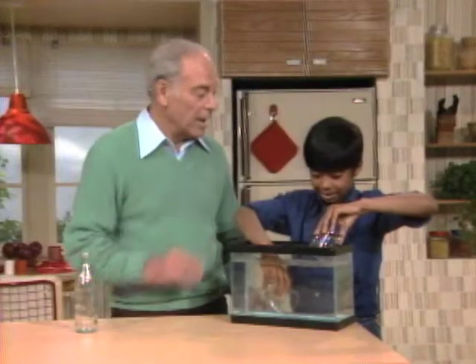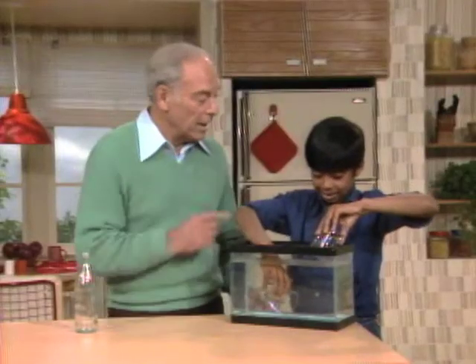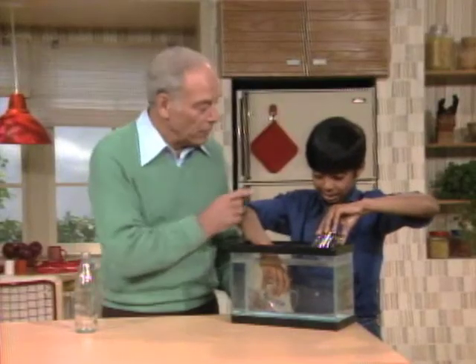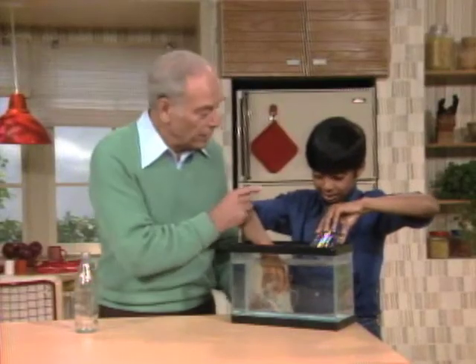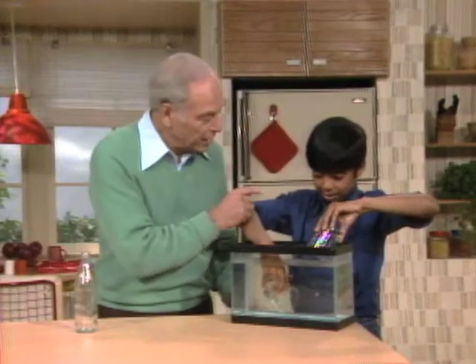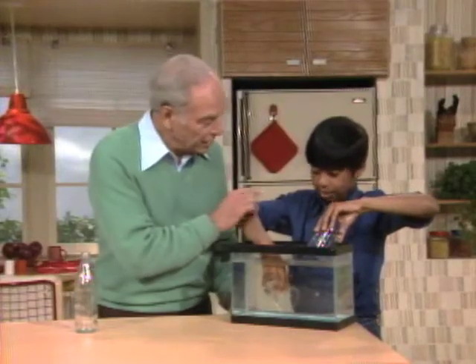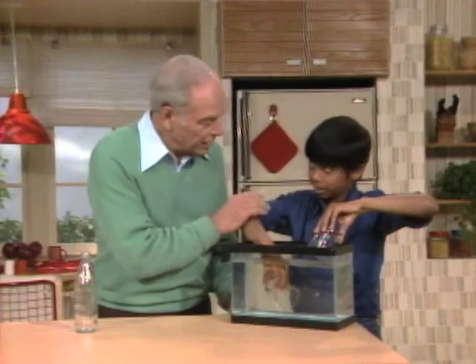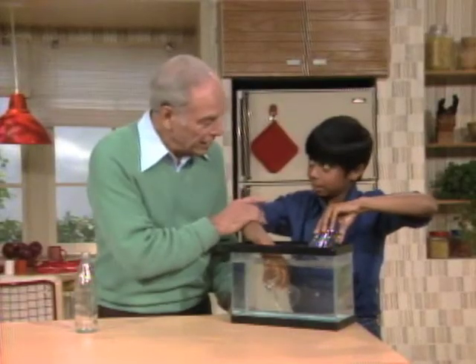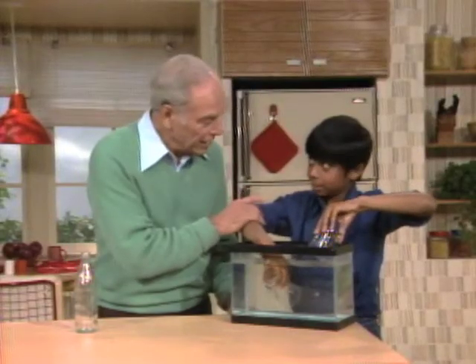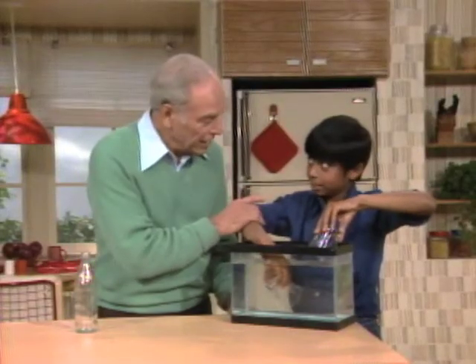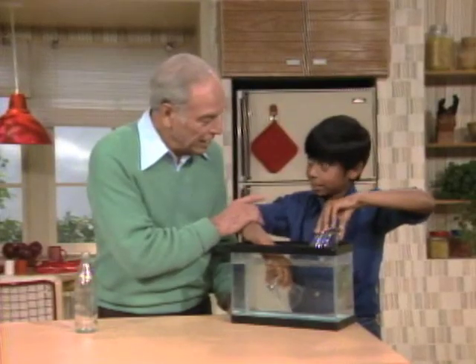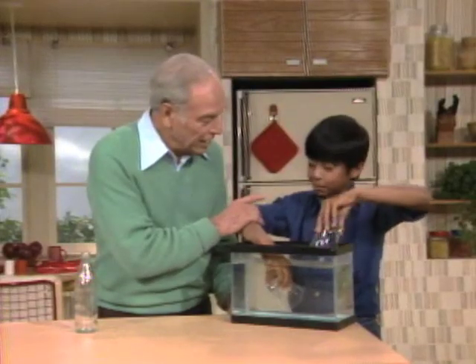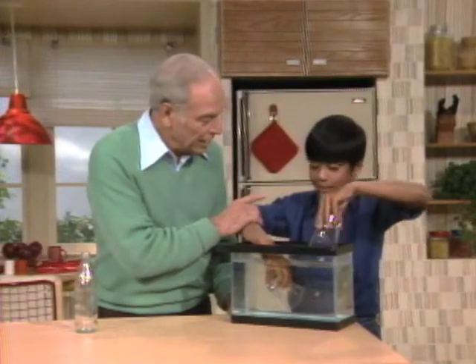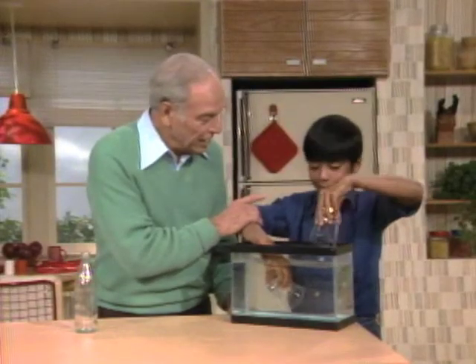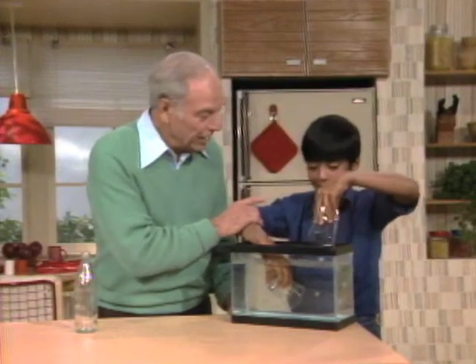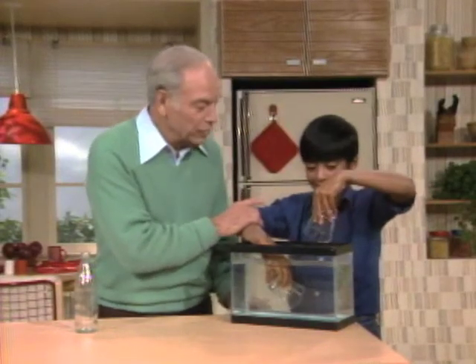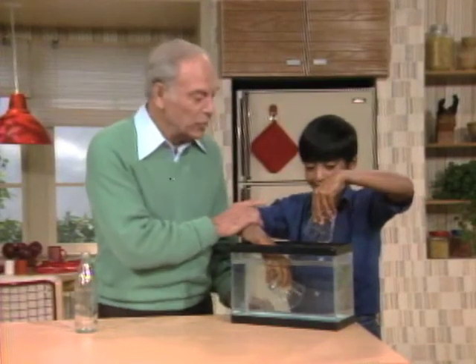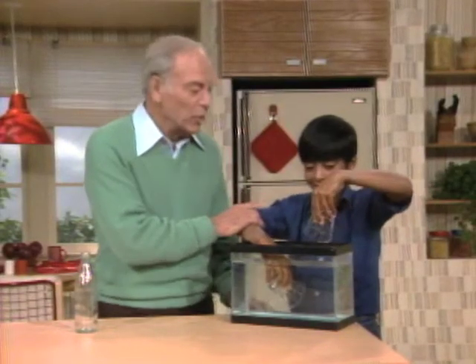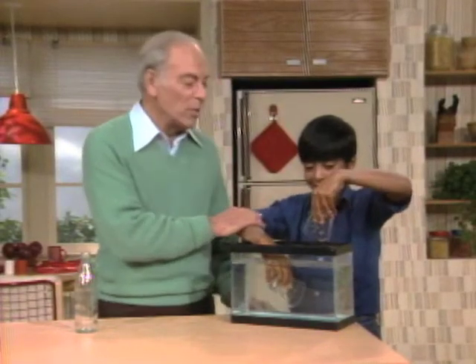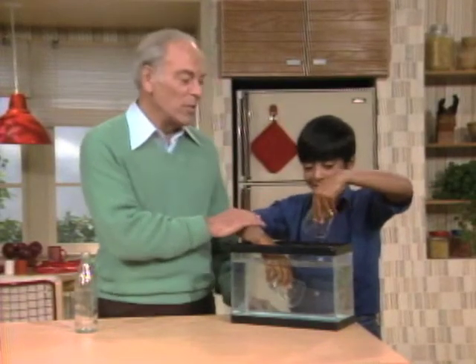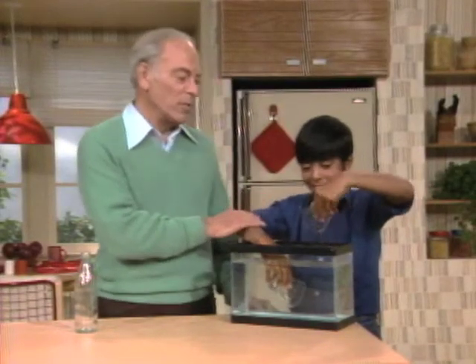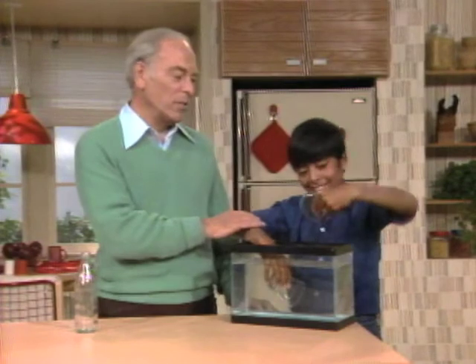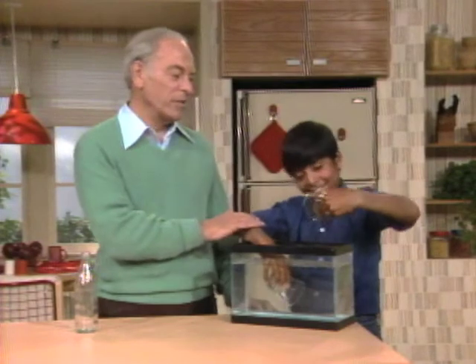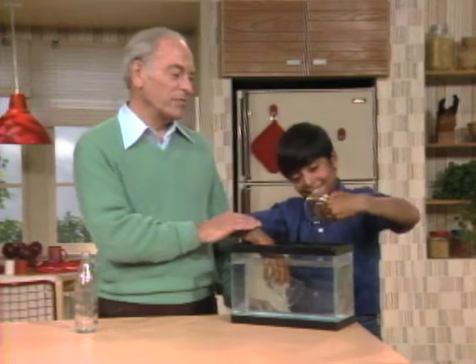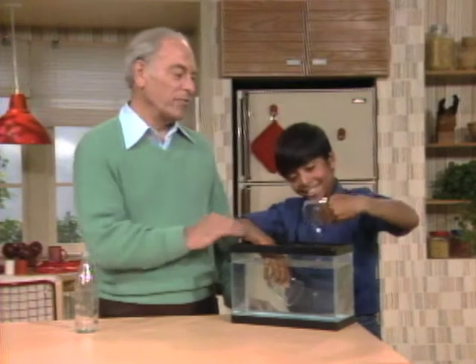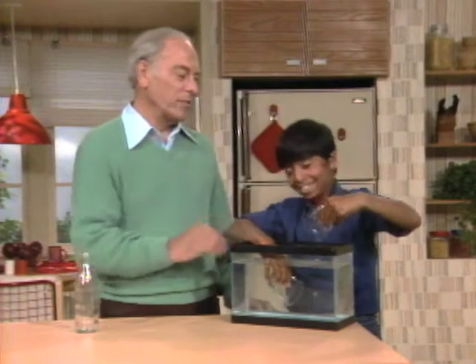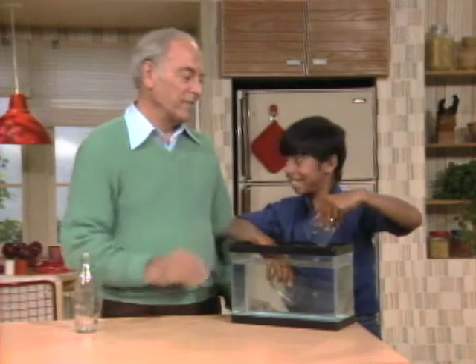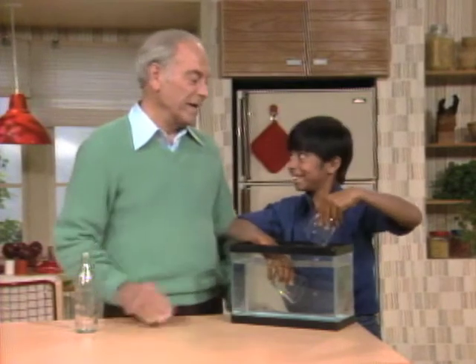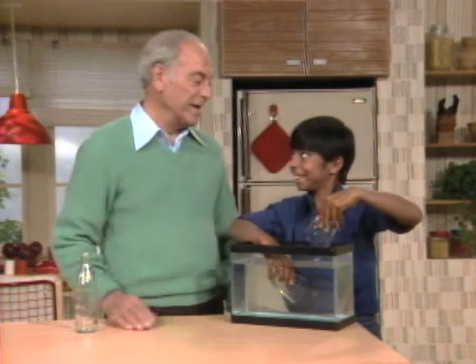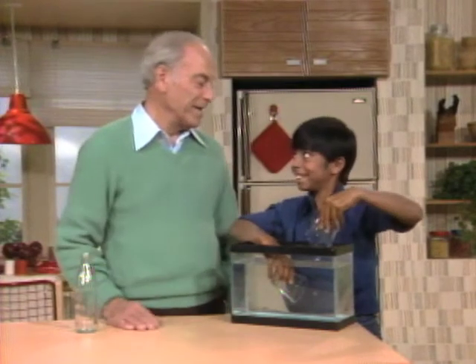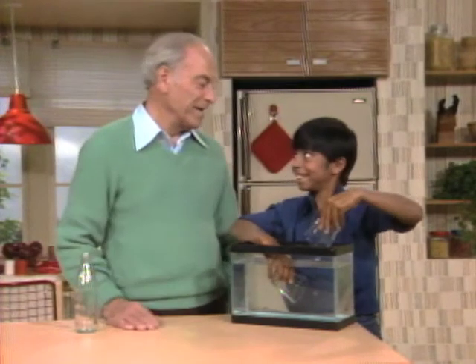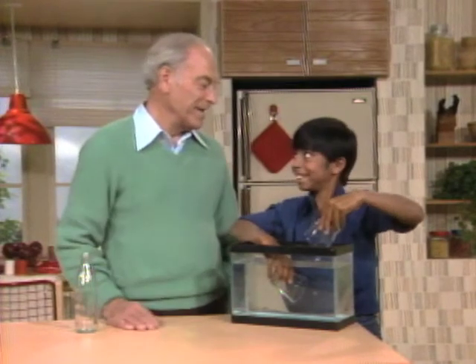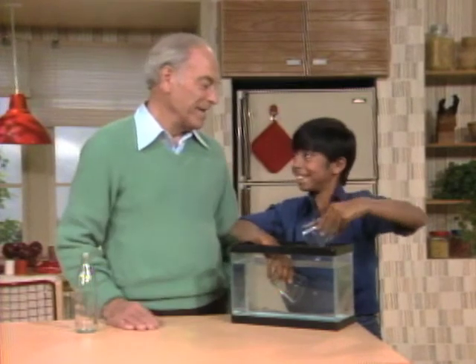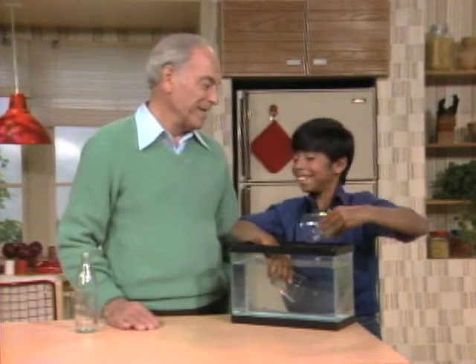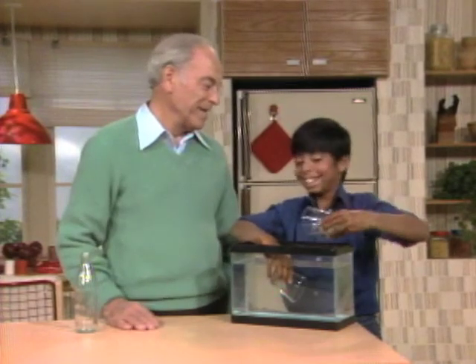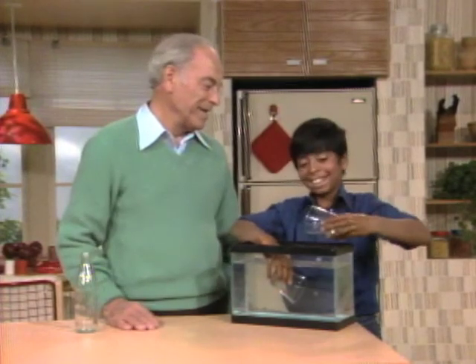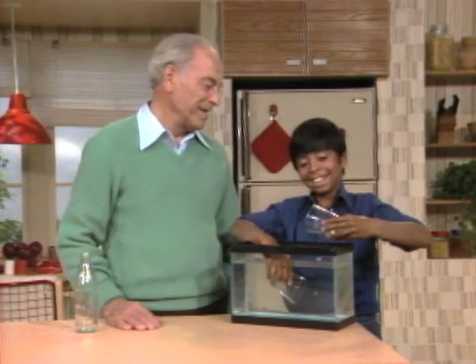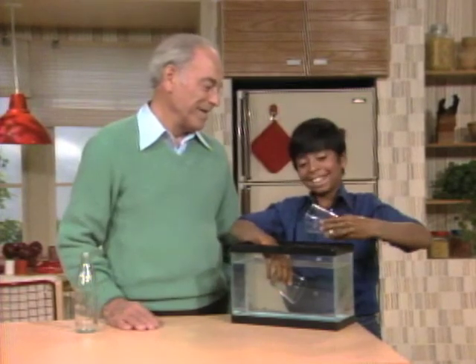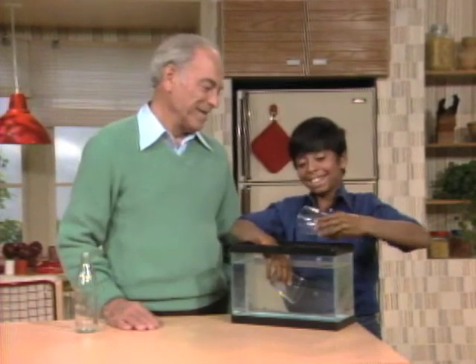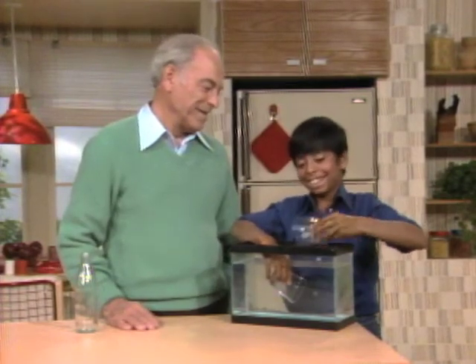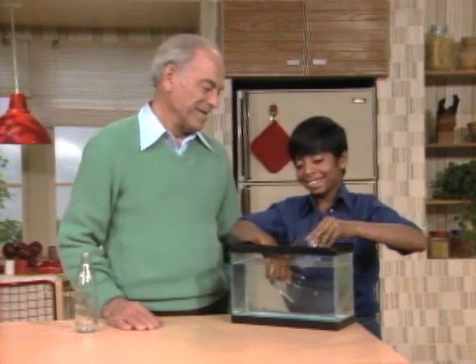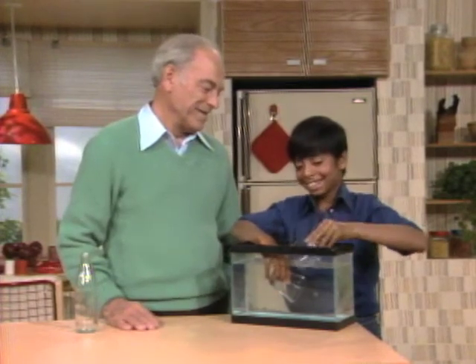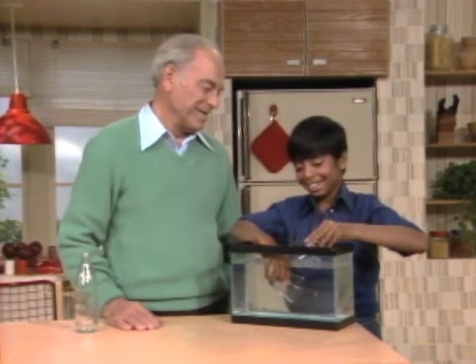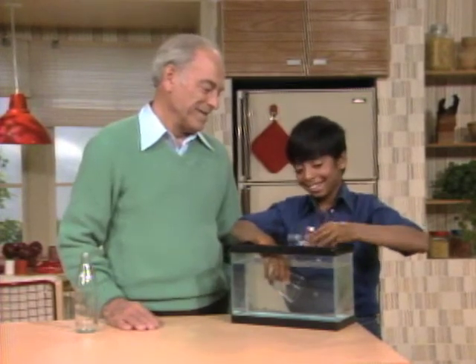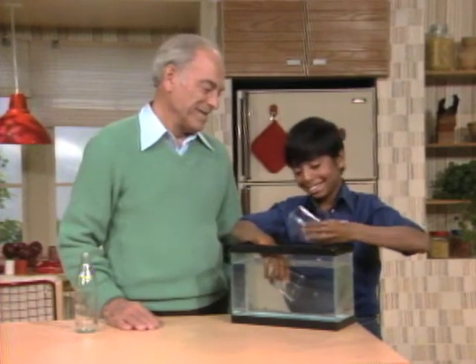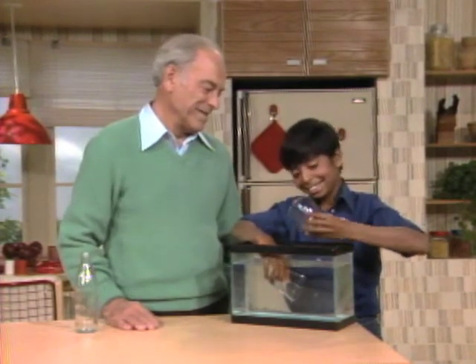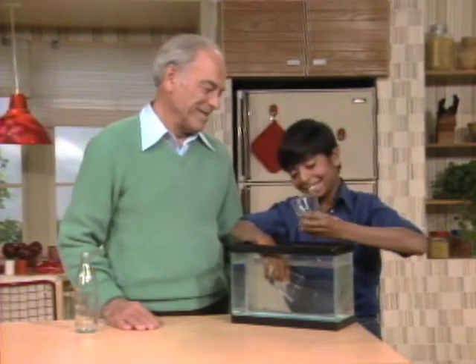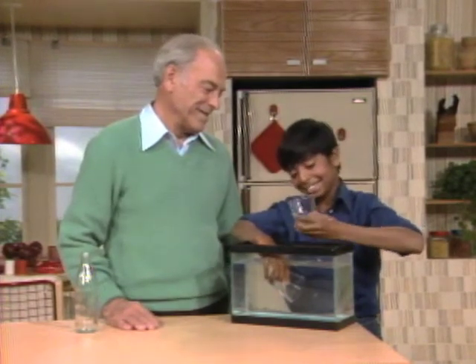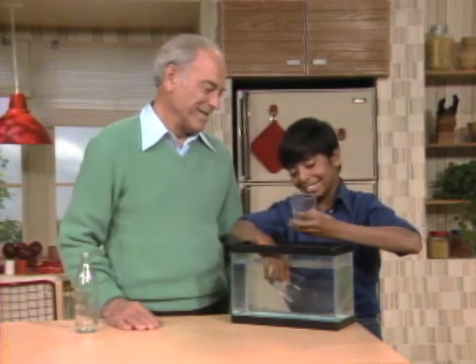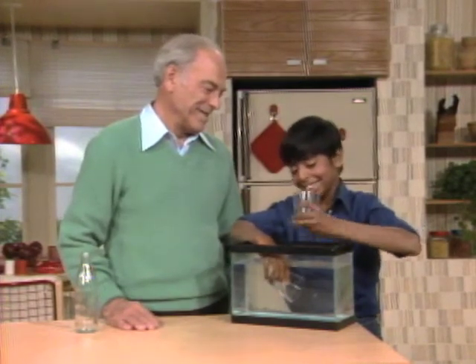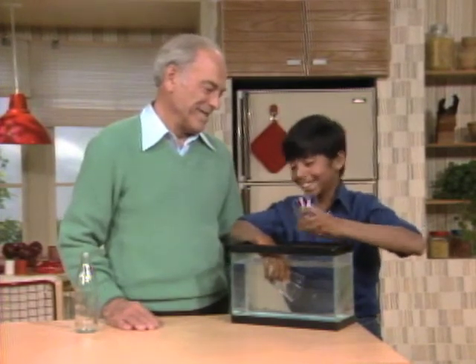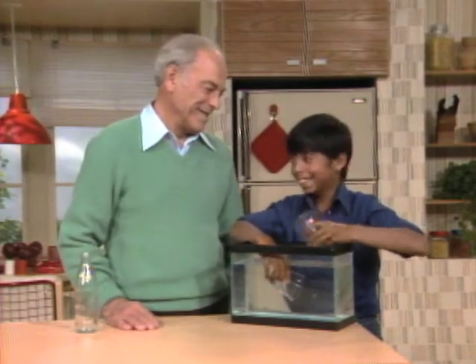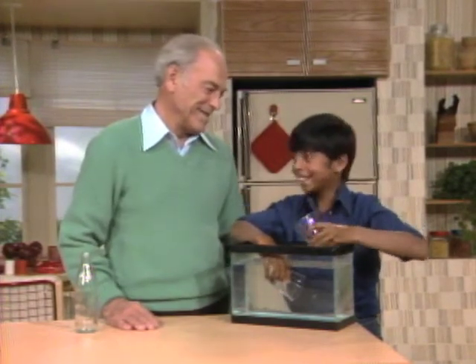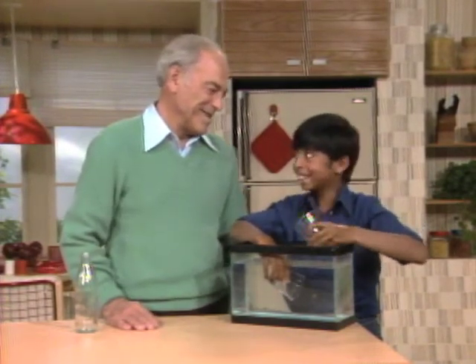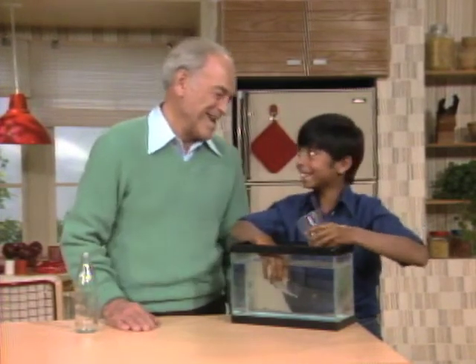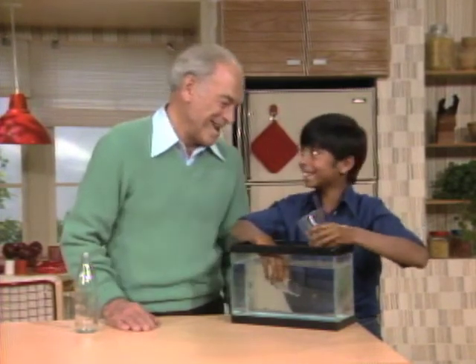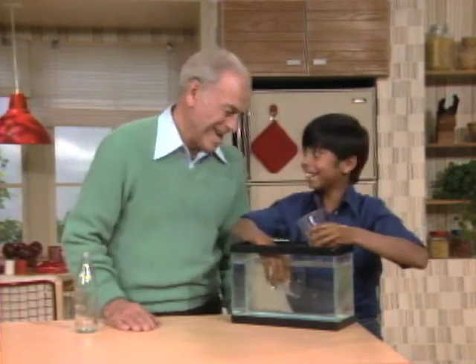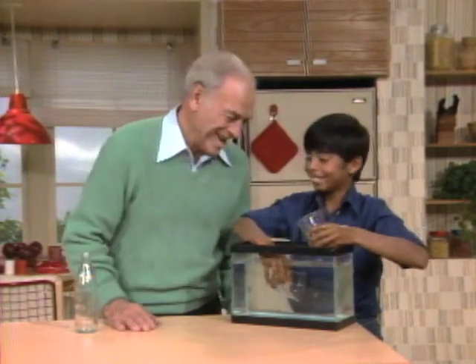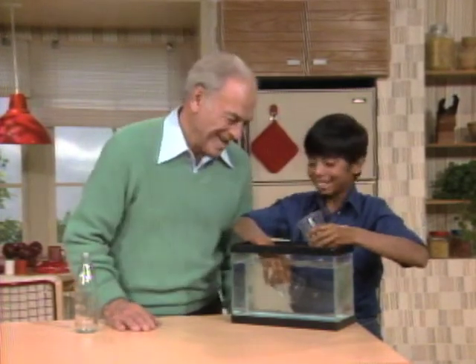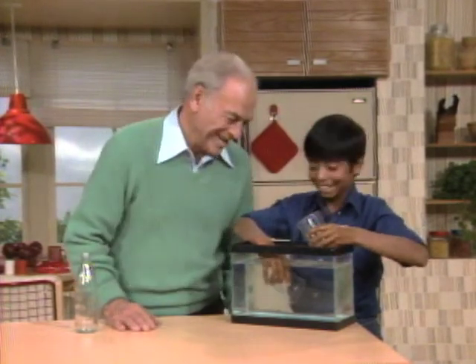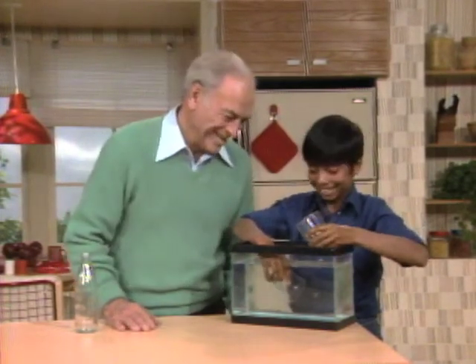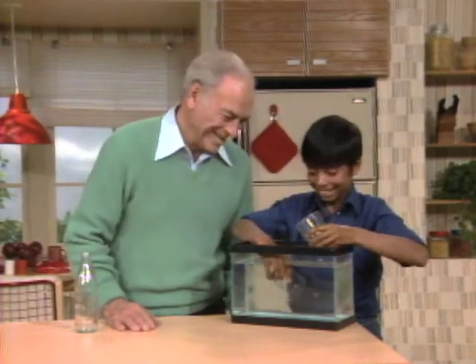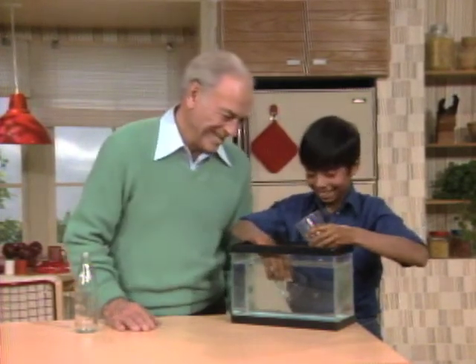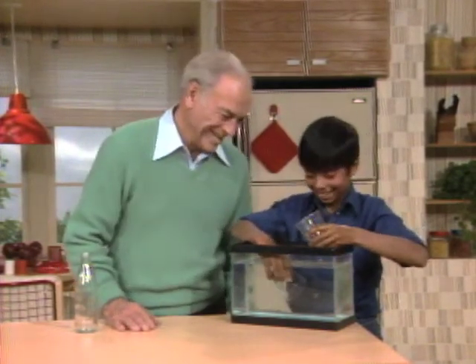Now it's empty. What? It's empty. No, it's full of air. Oh my, got me there again.